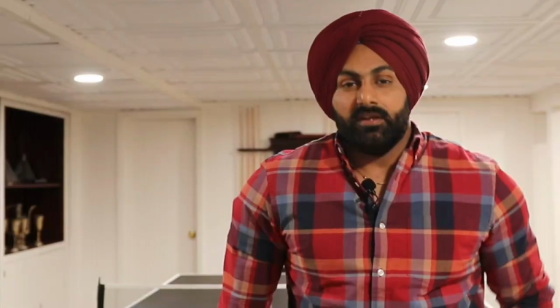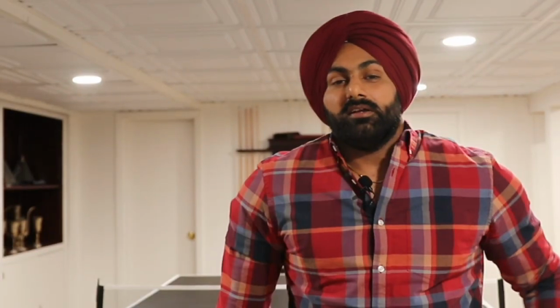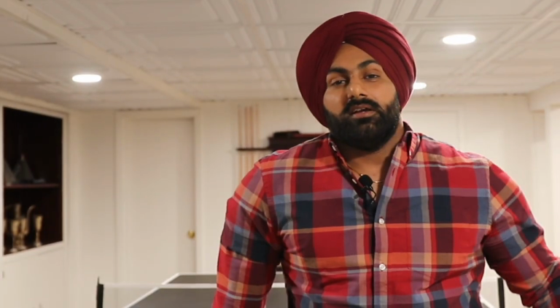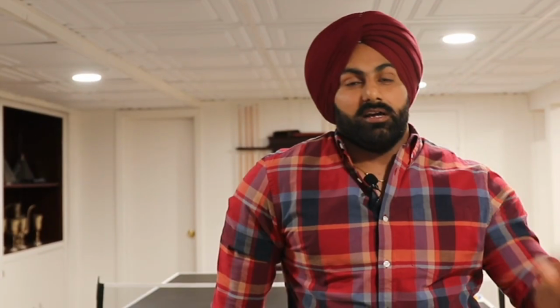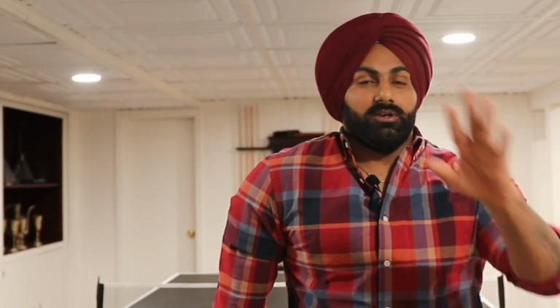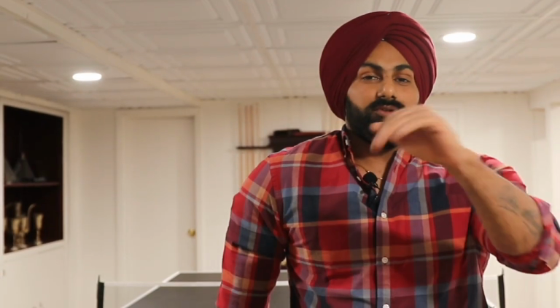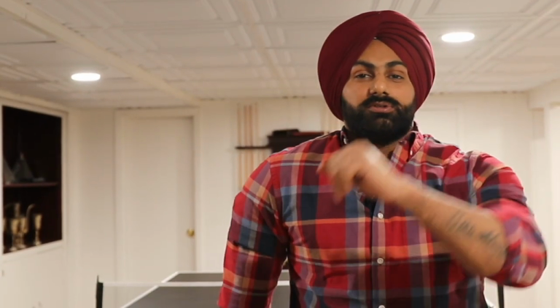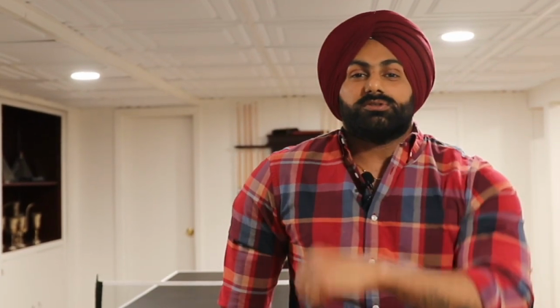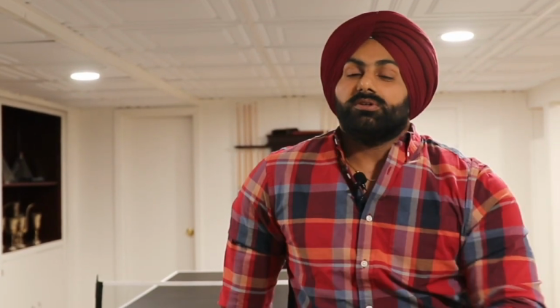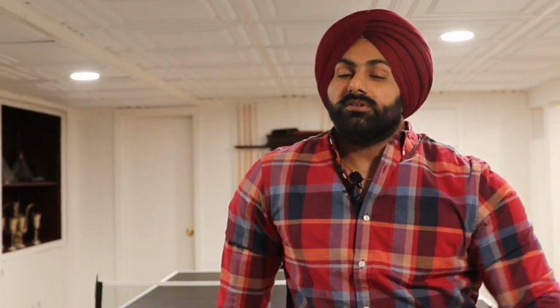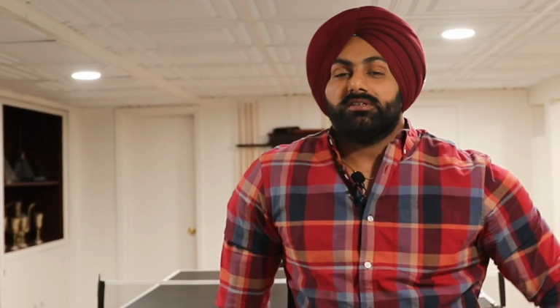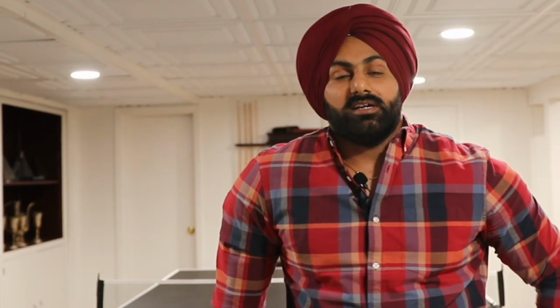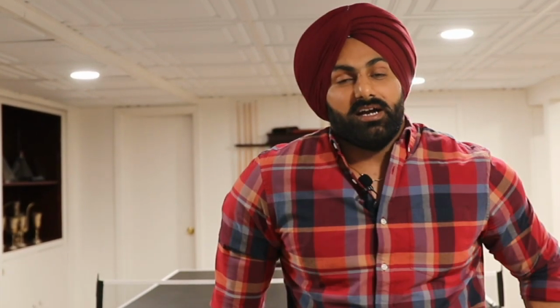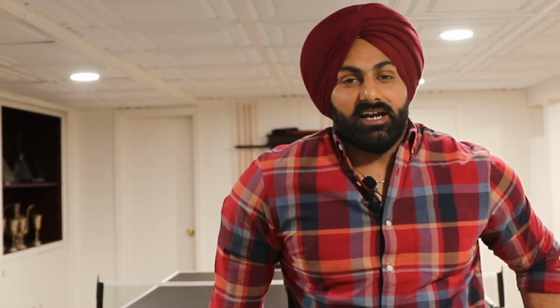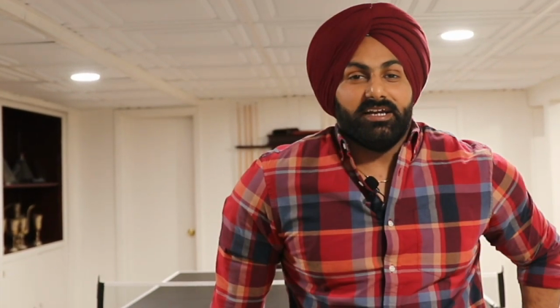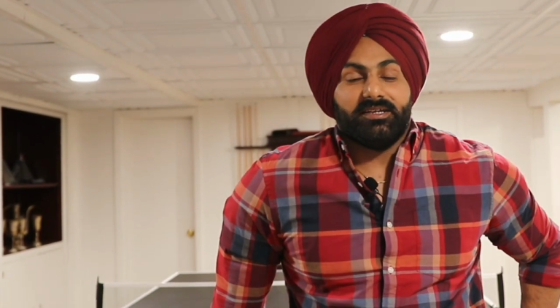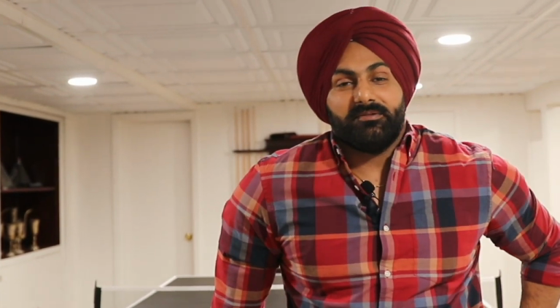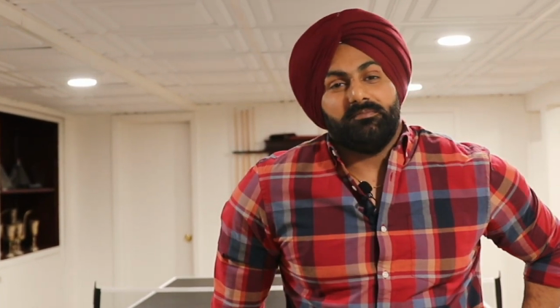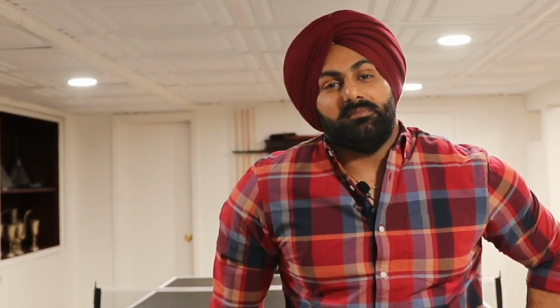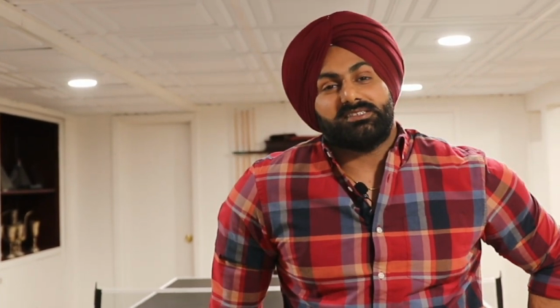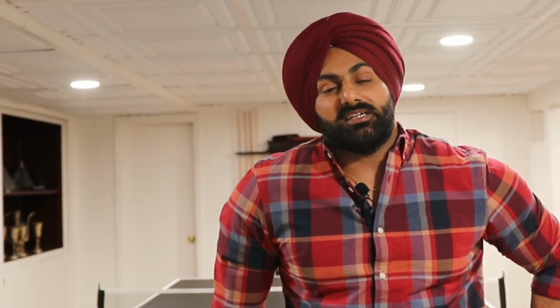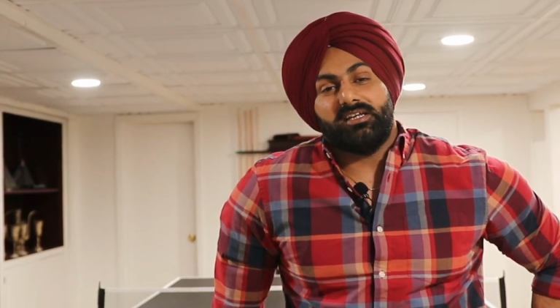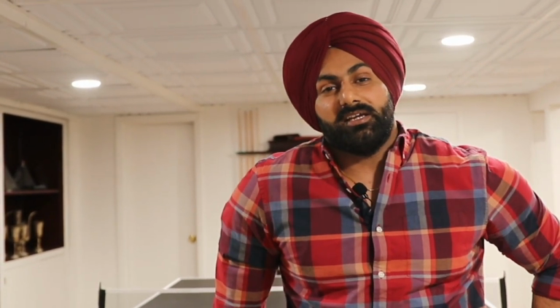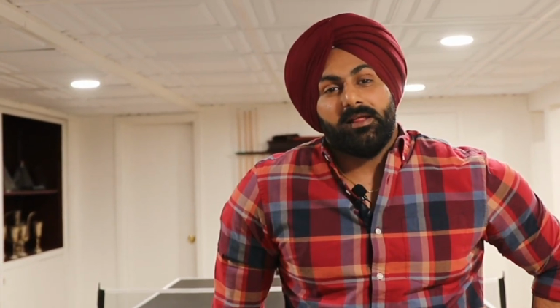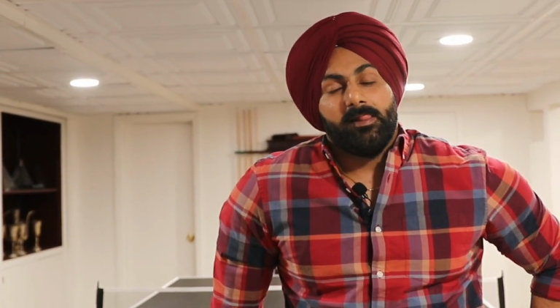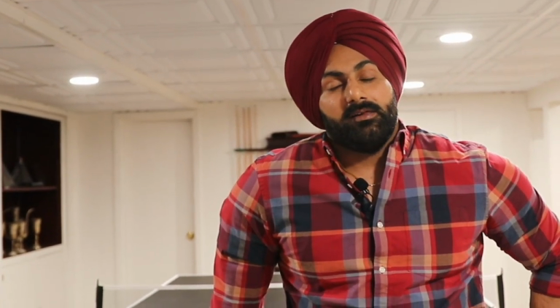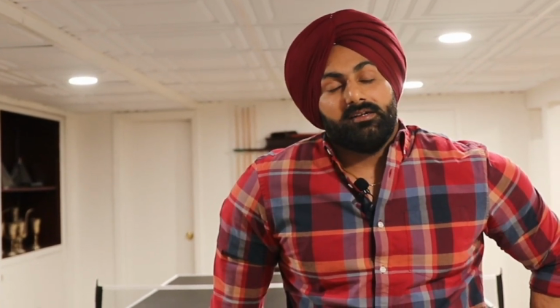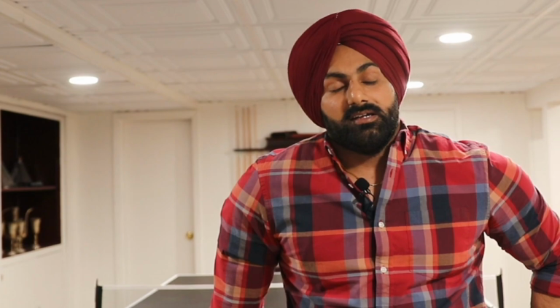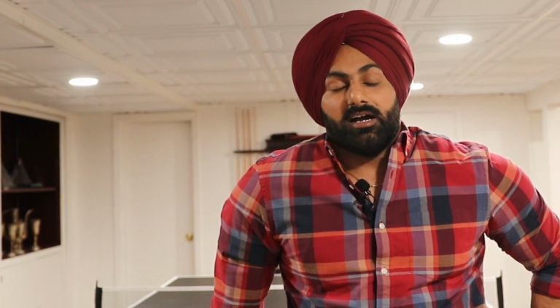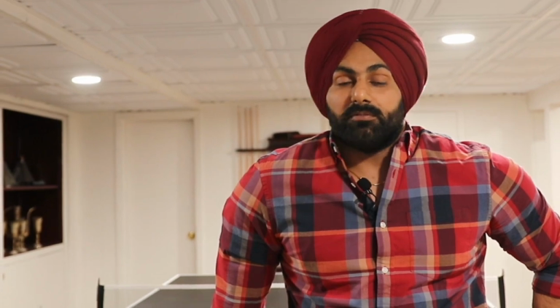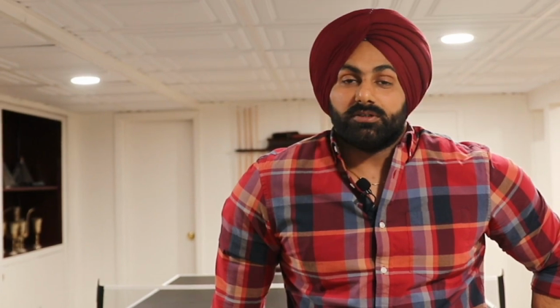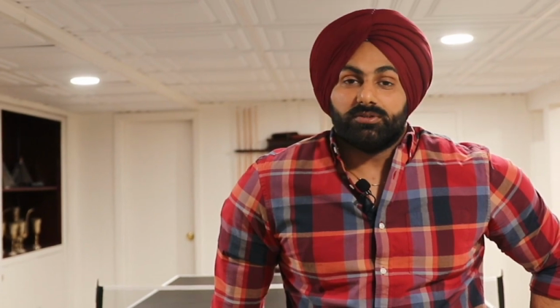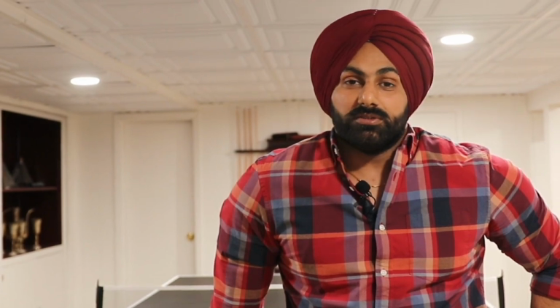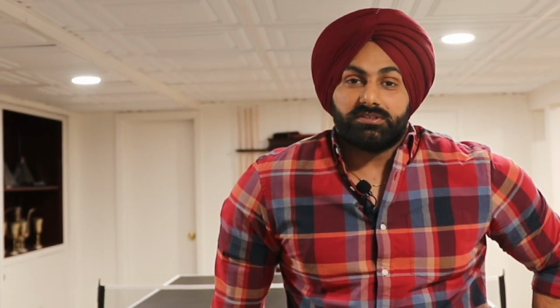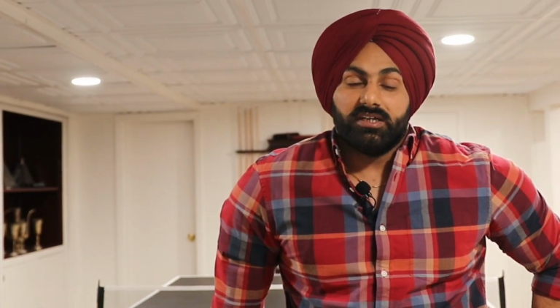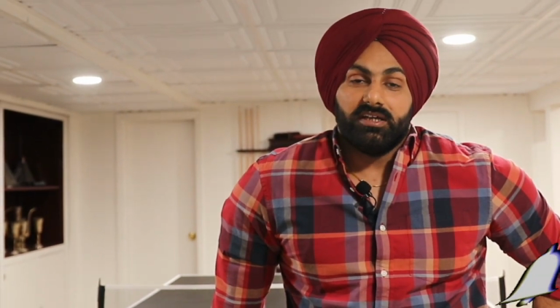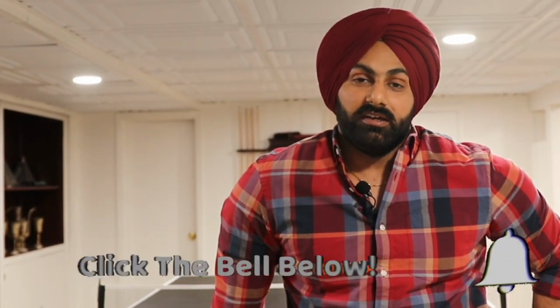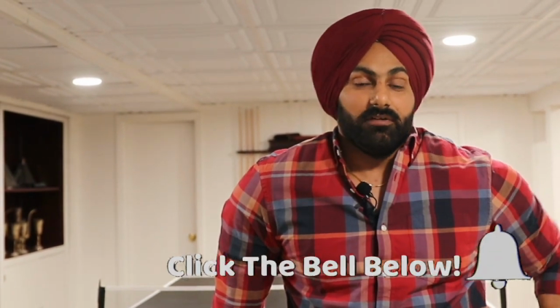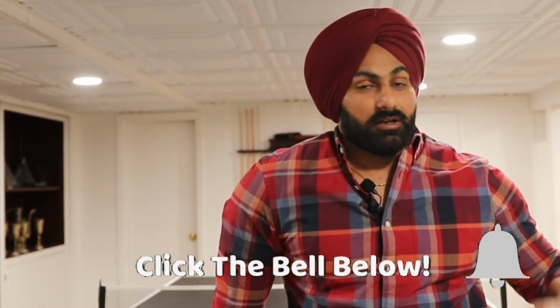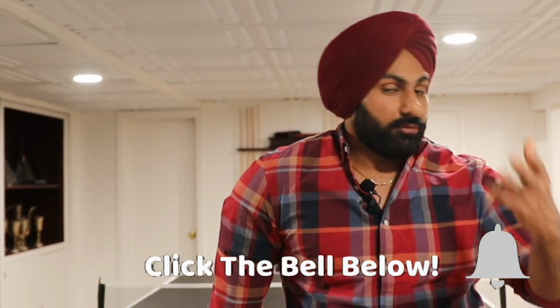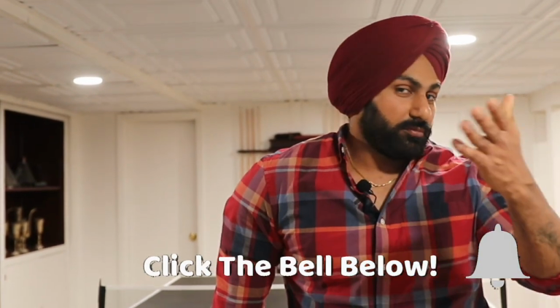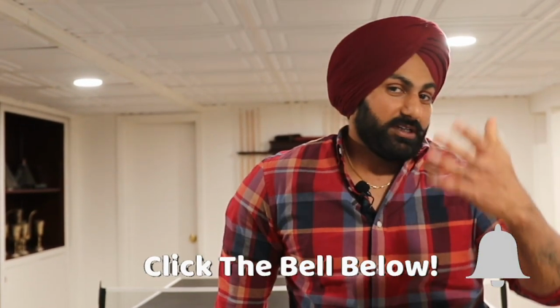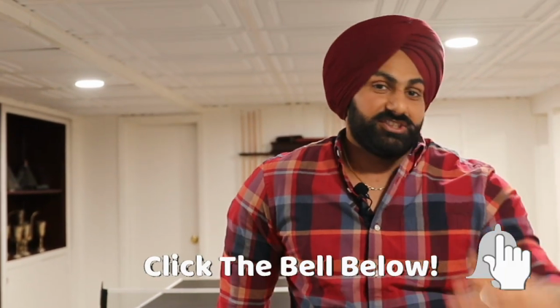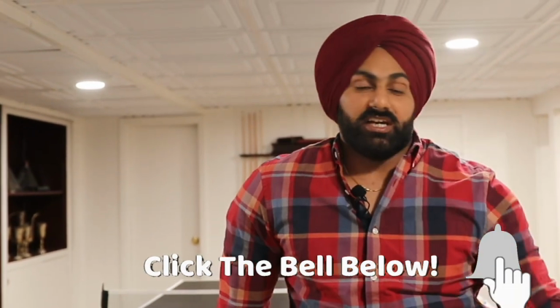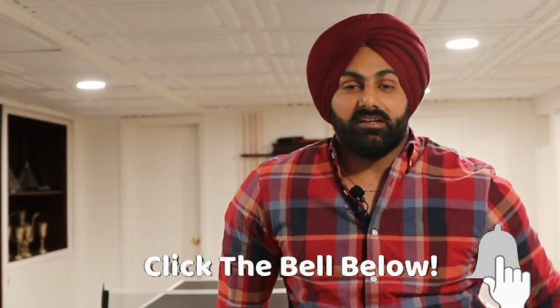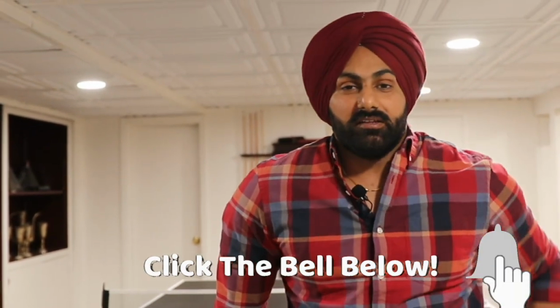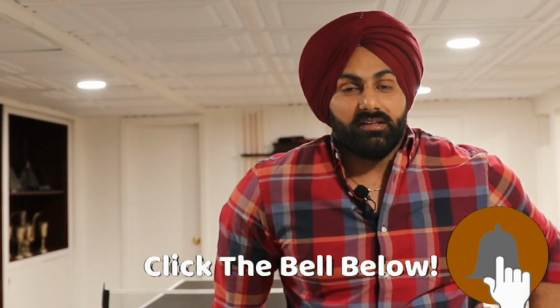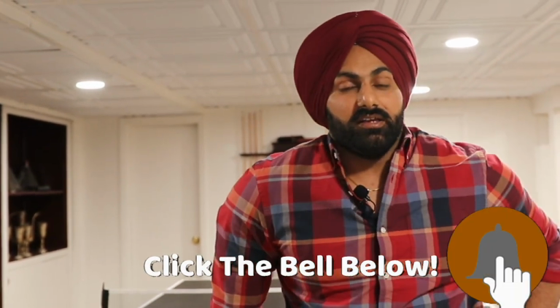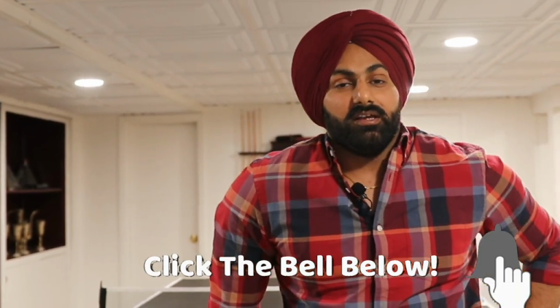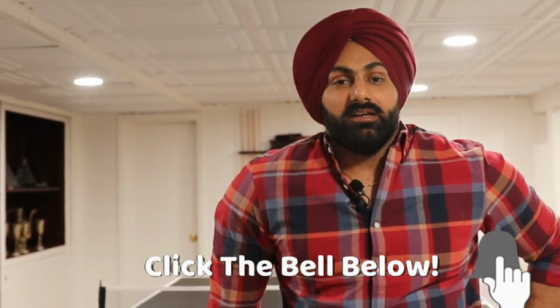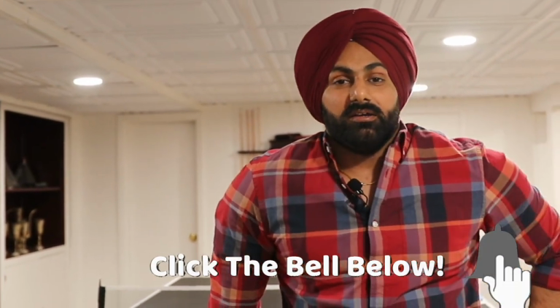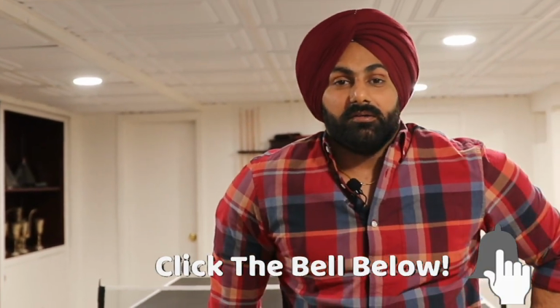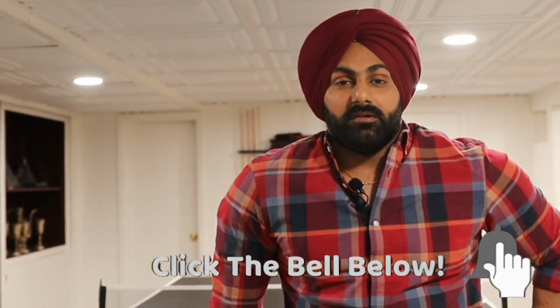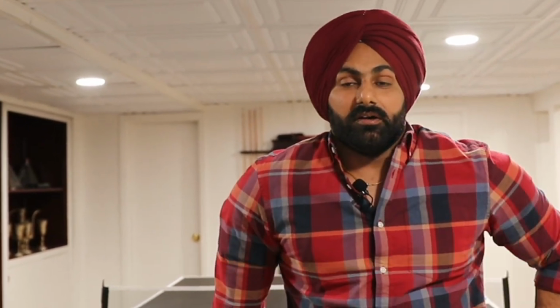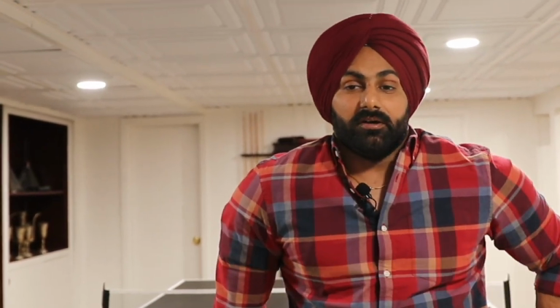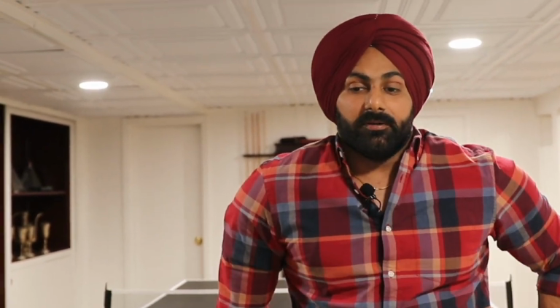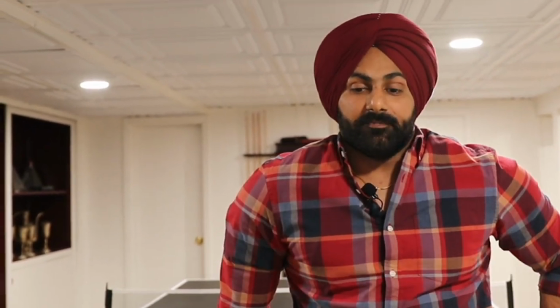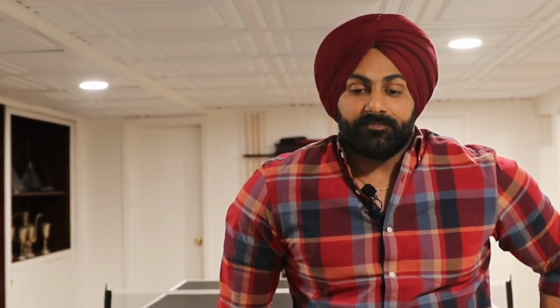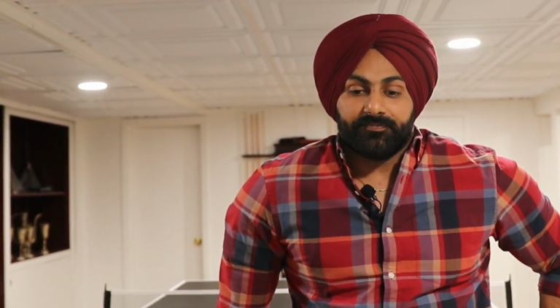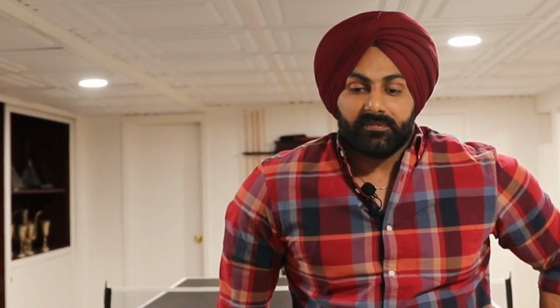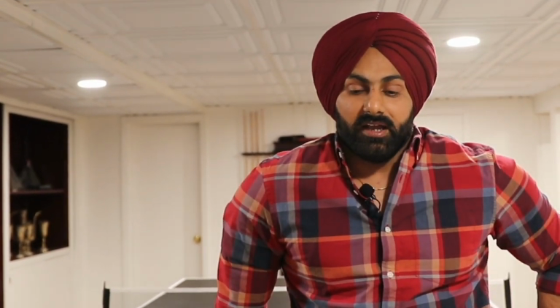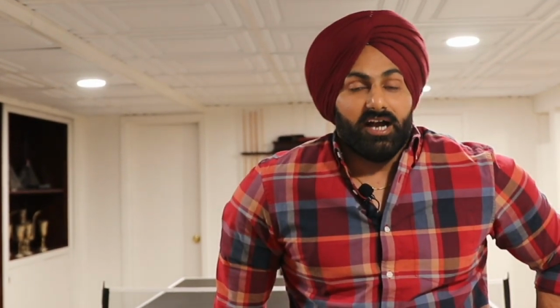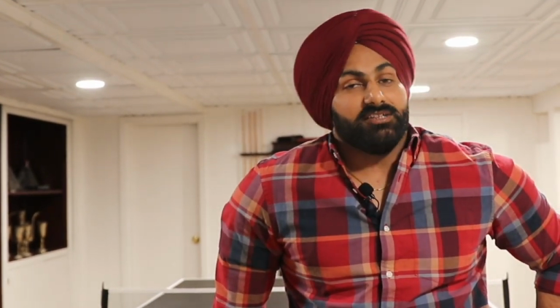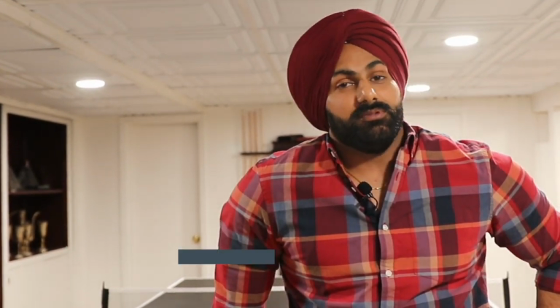Hello friends. Hi, I am Sunny, your friend. Welcome to my channel. Today,